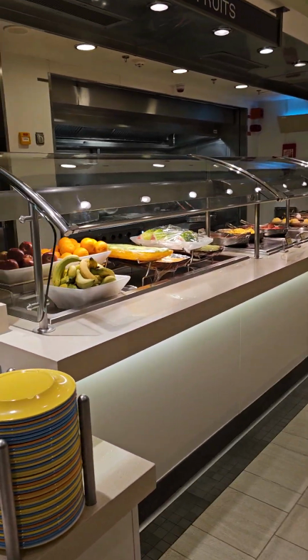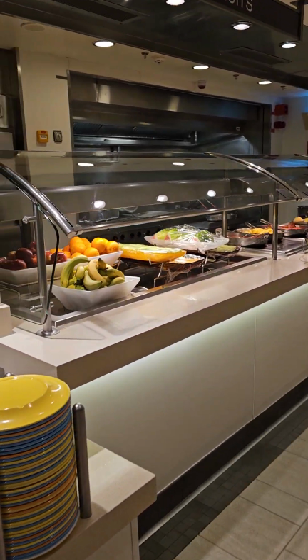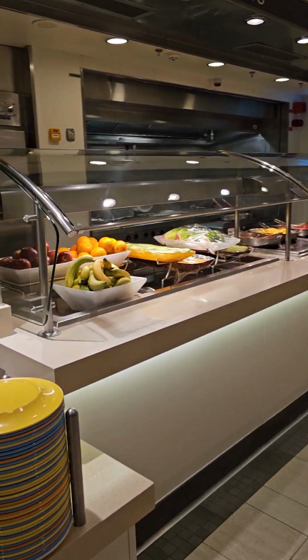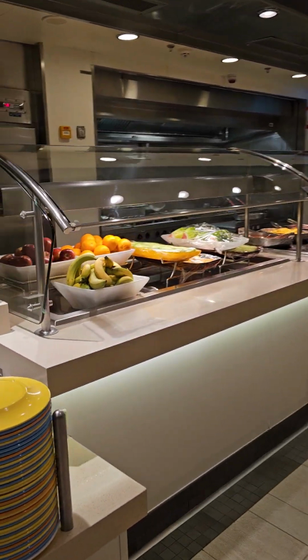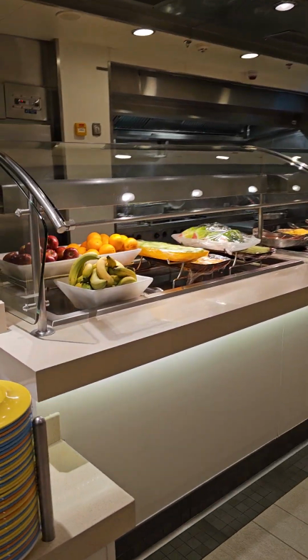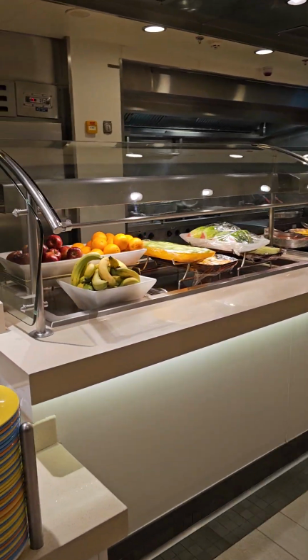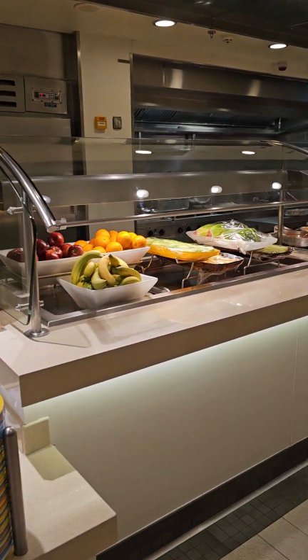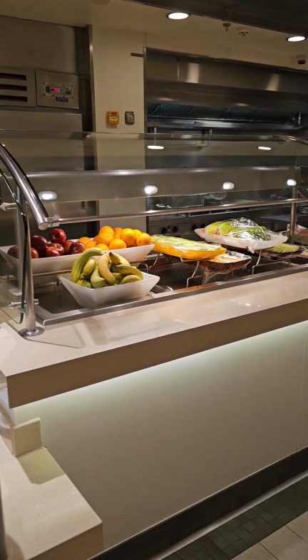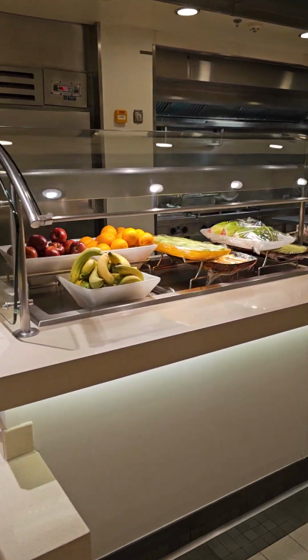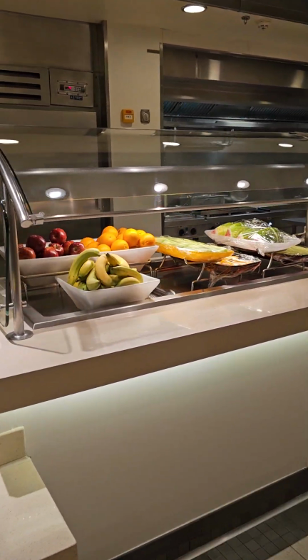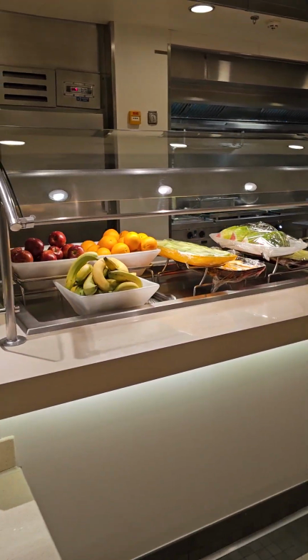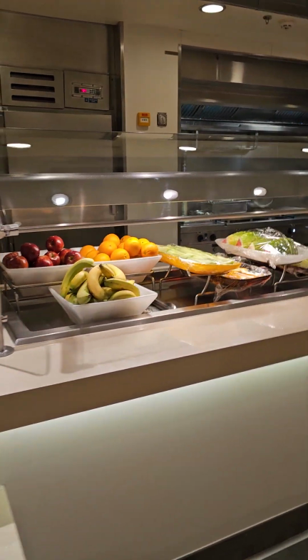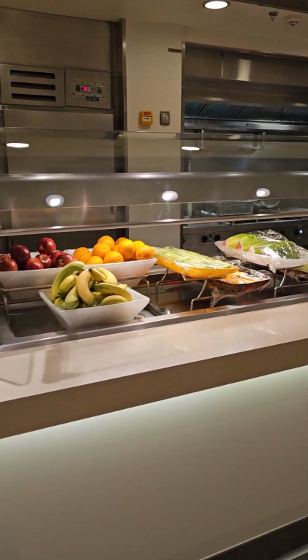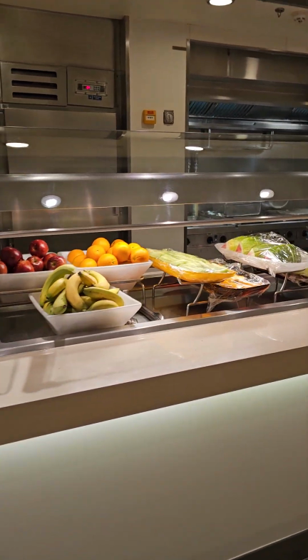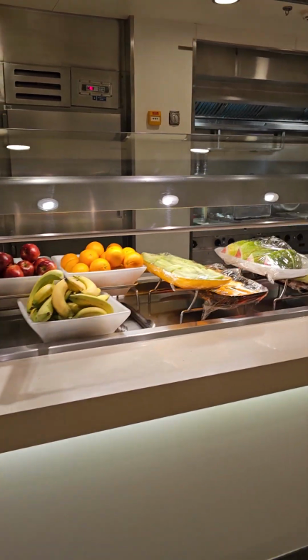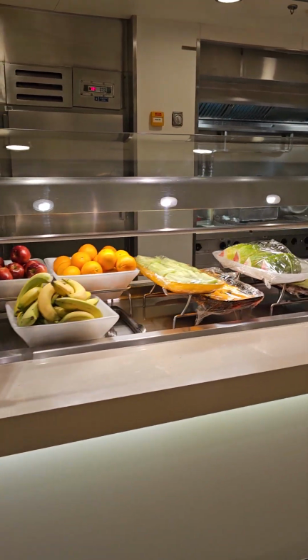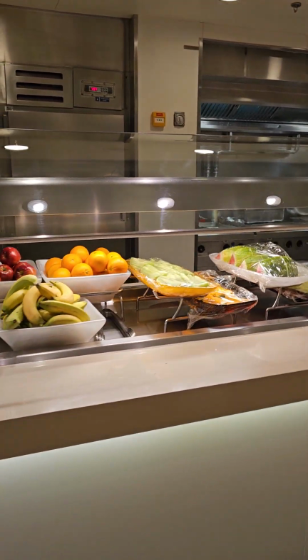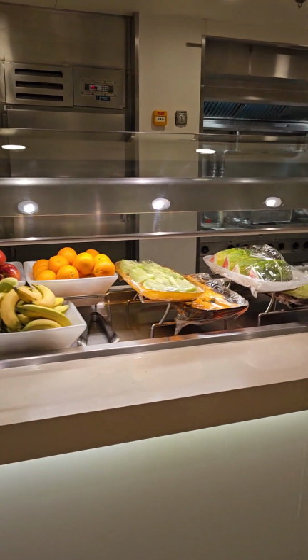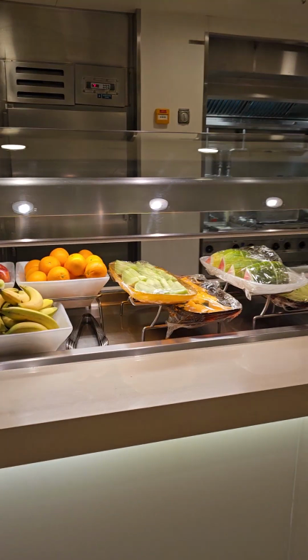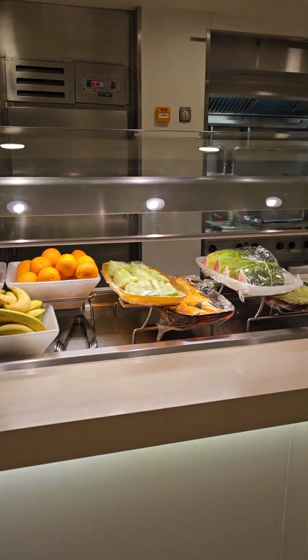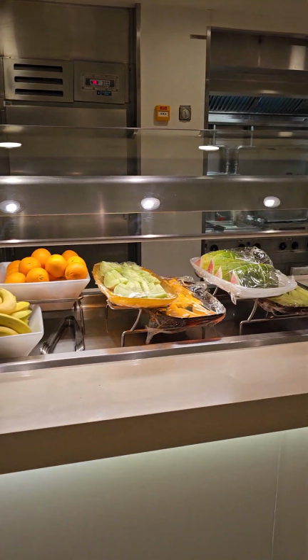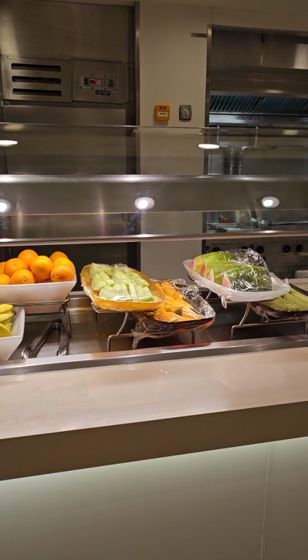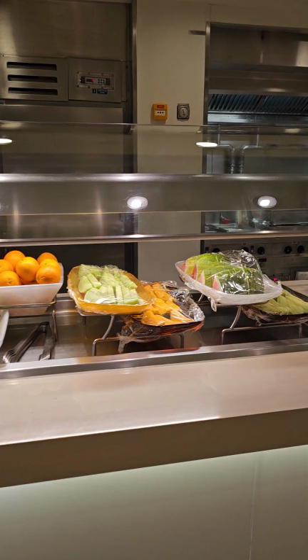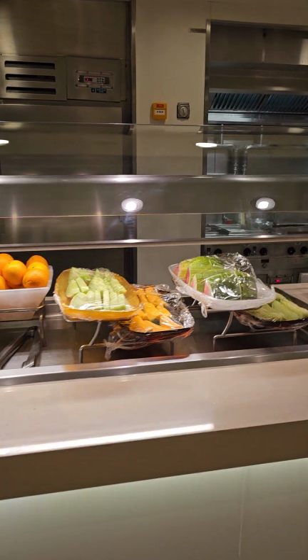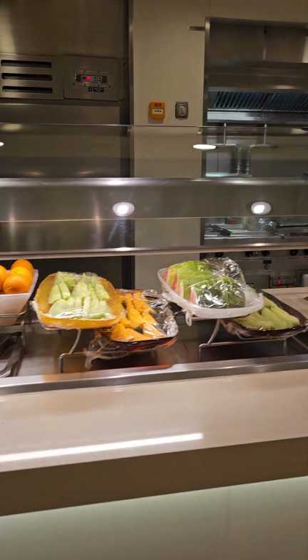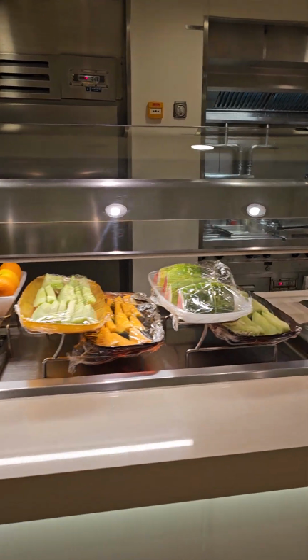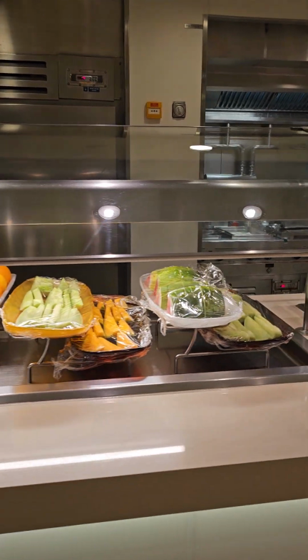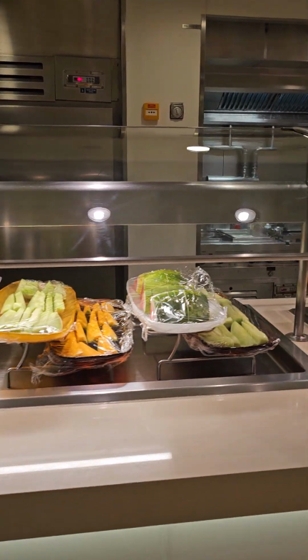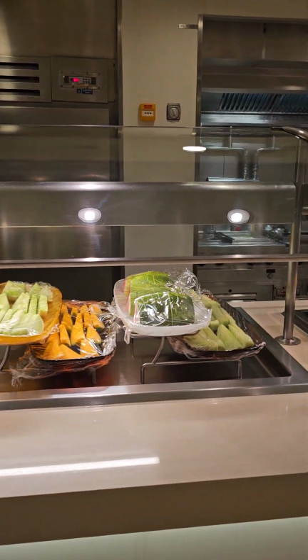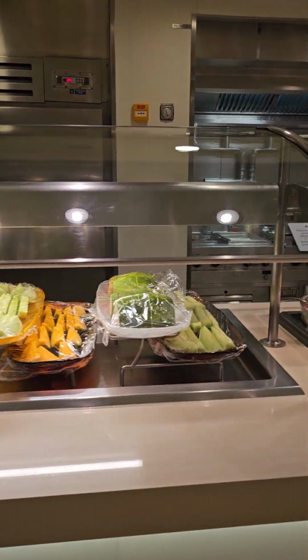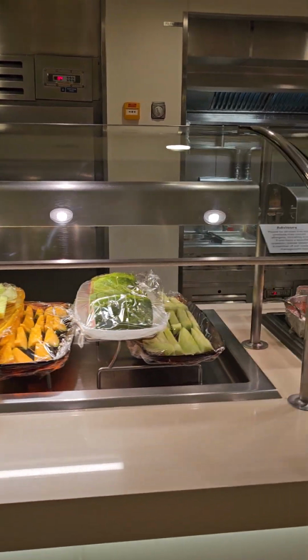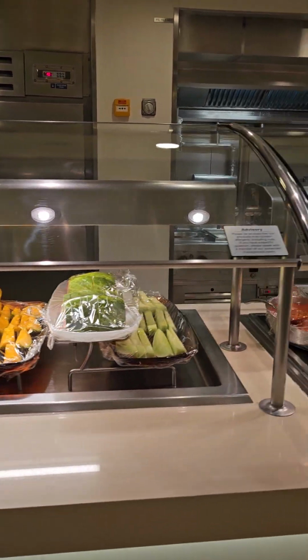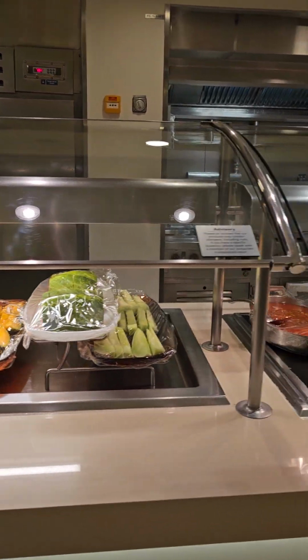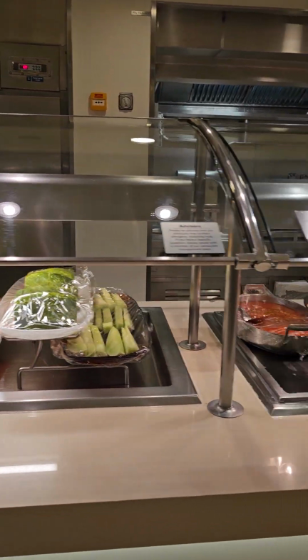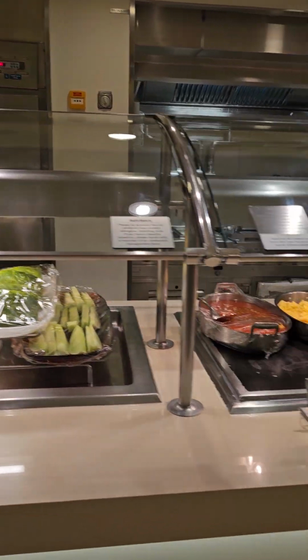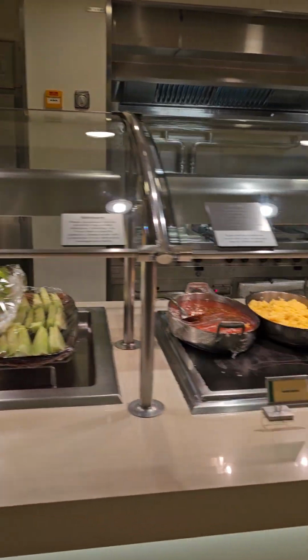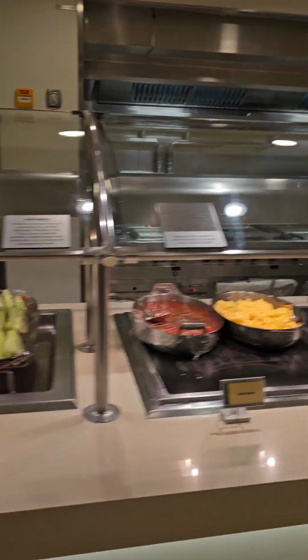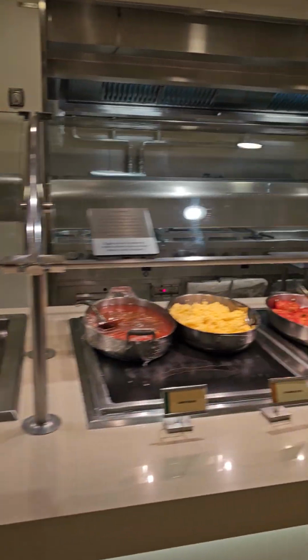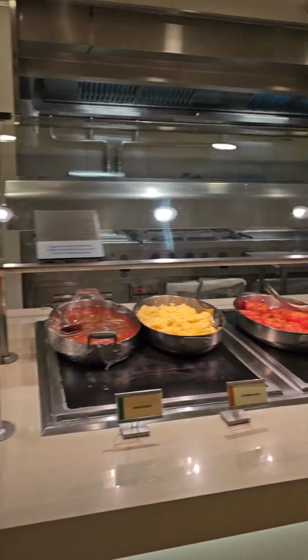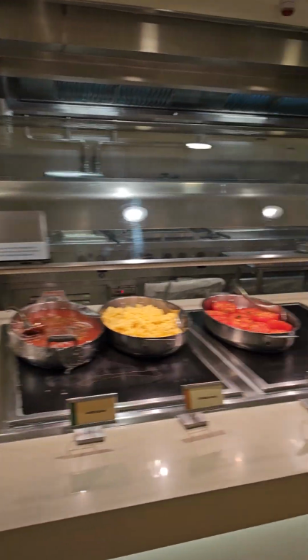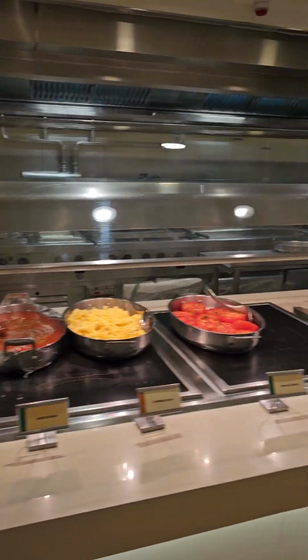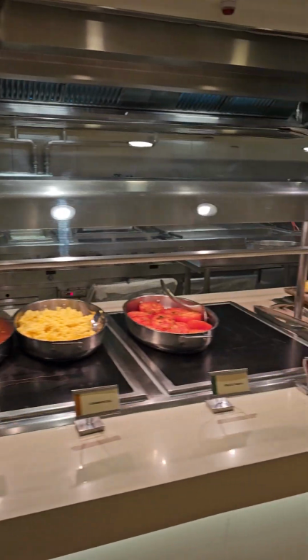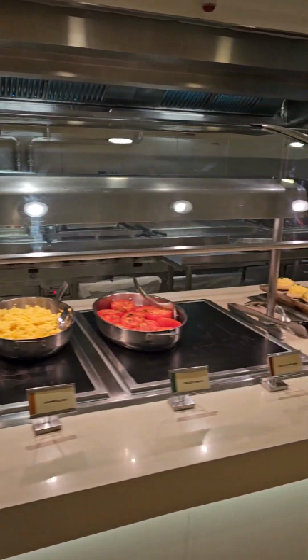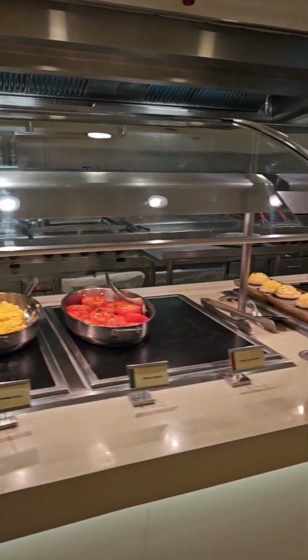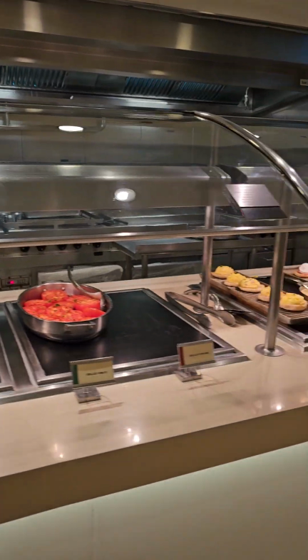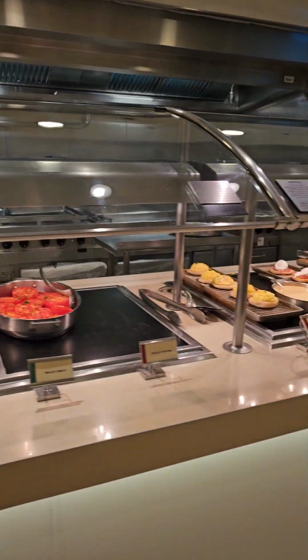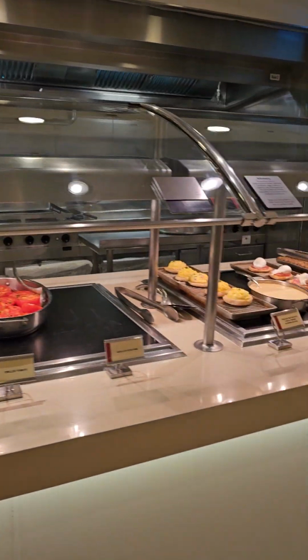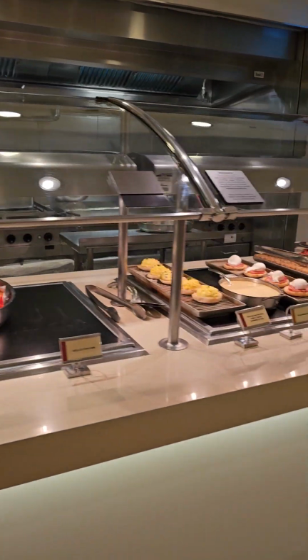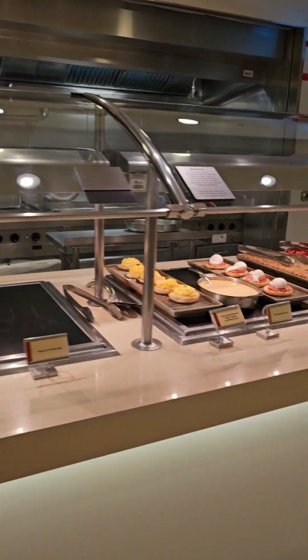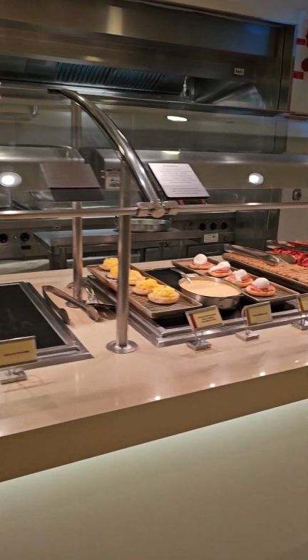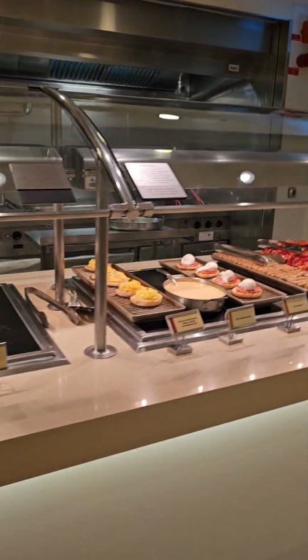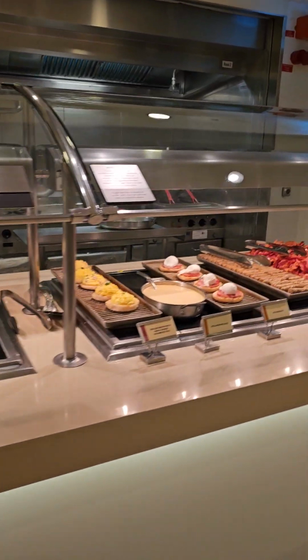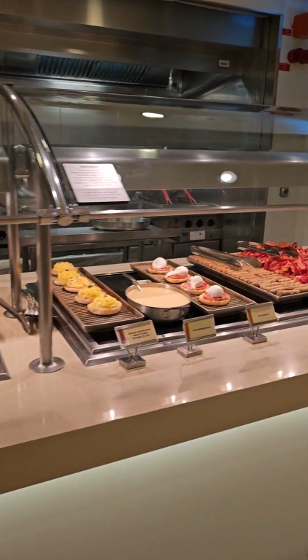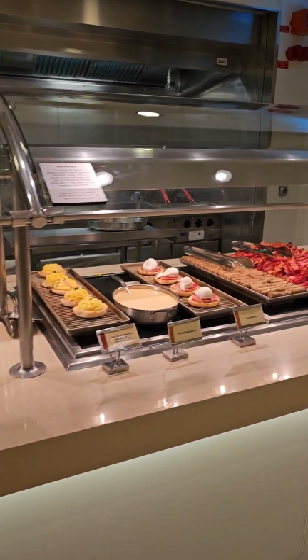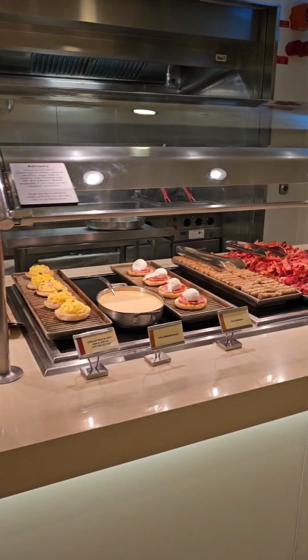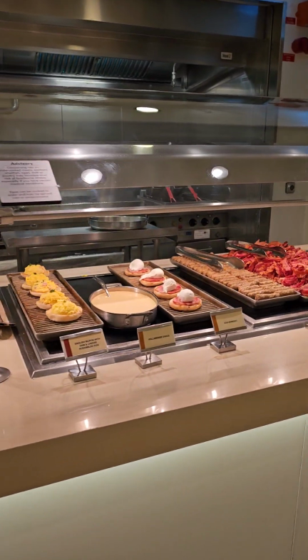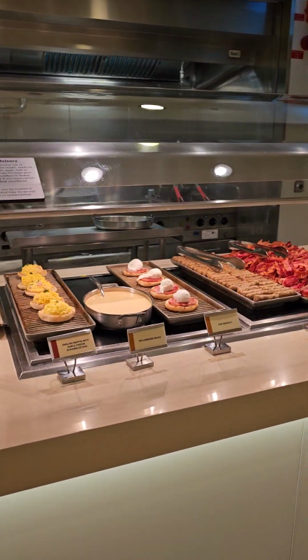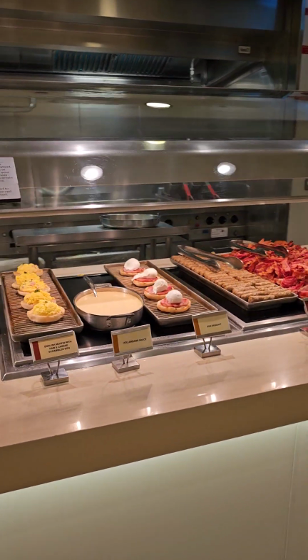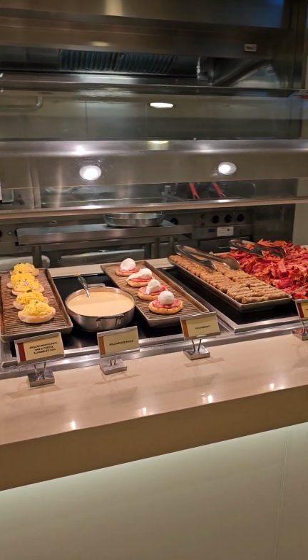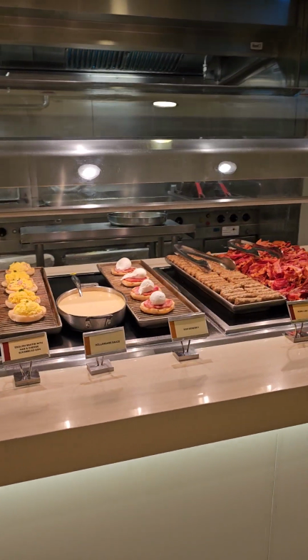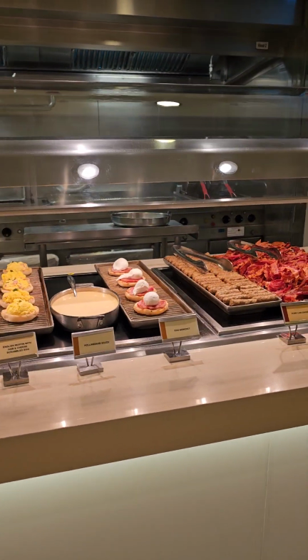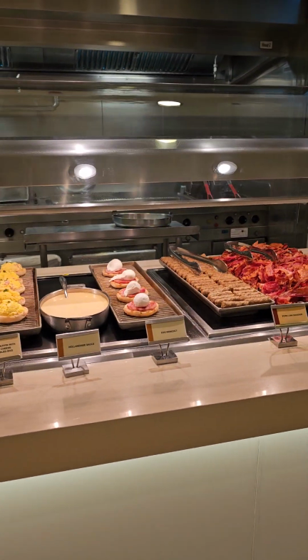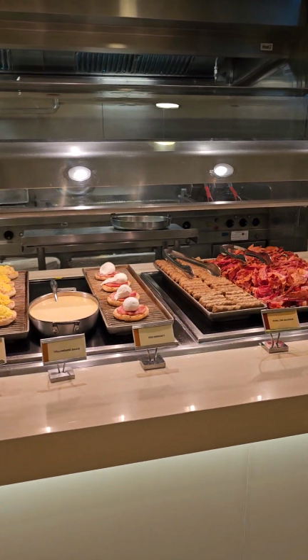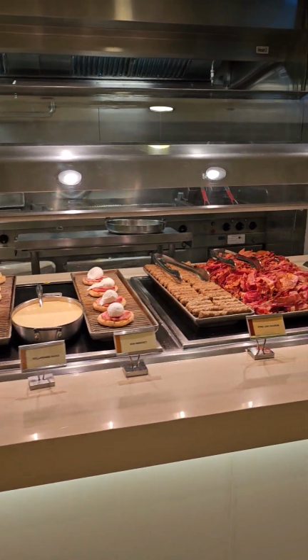And again, now we're at the front. We've got some more fruits and some eggs benedict.